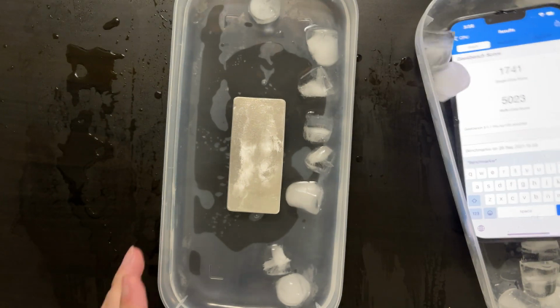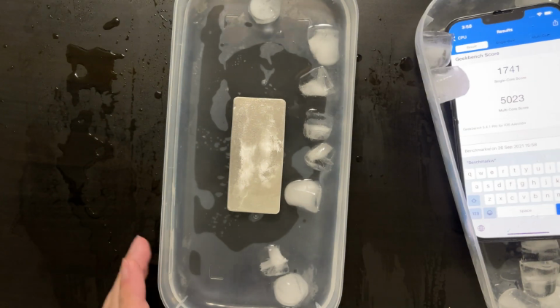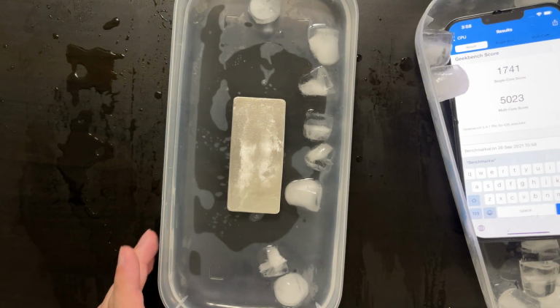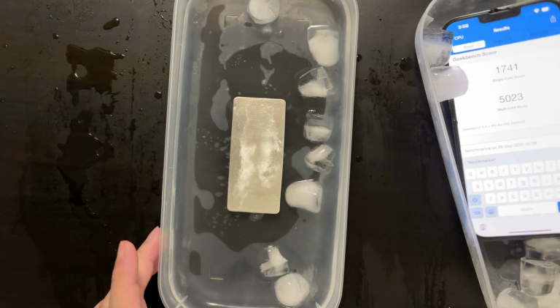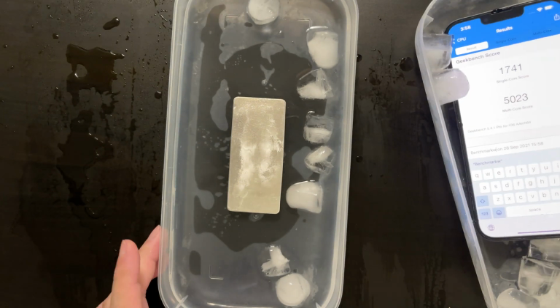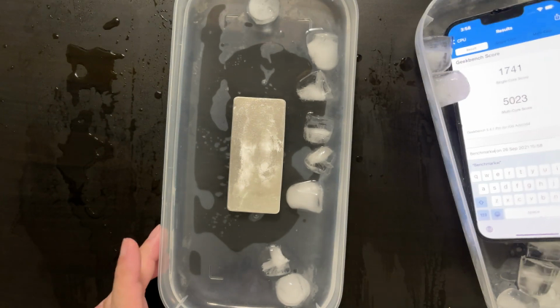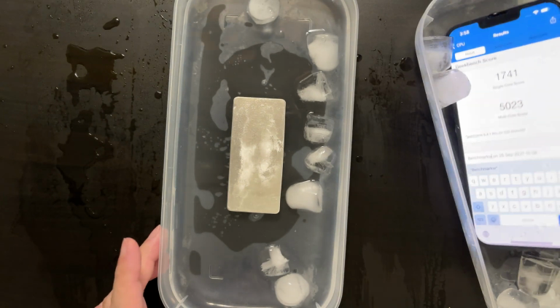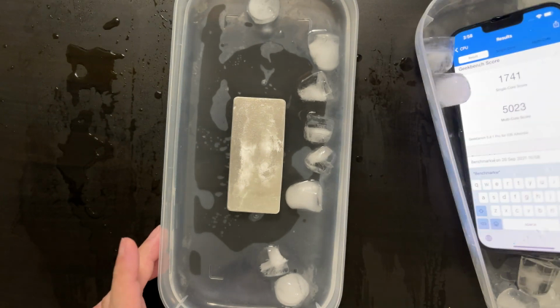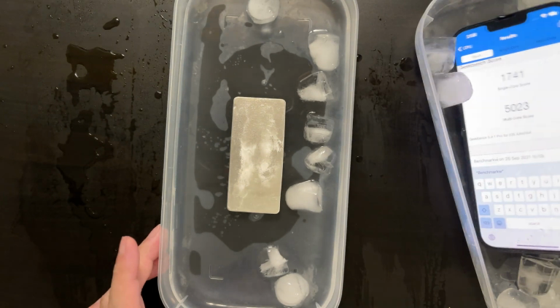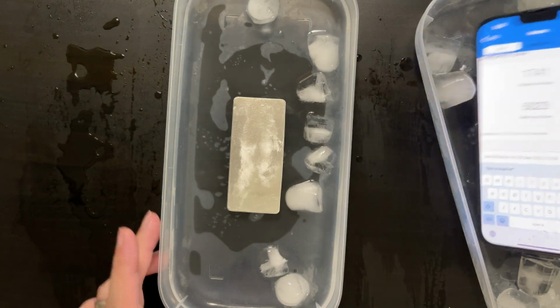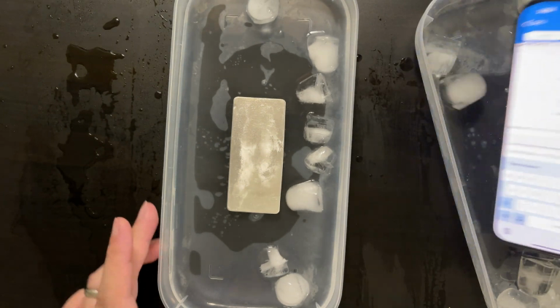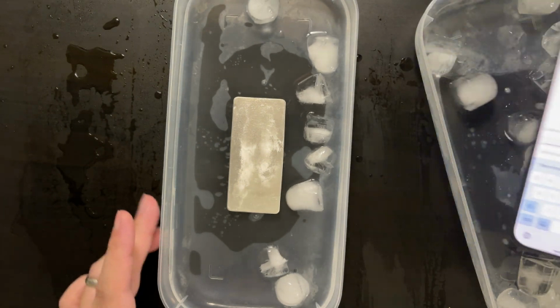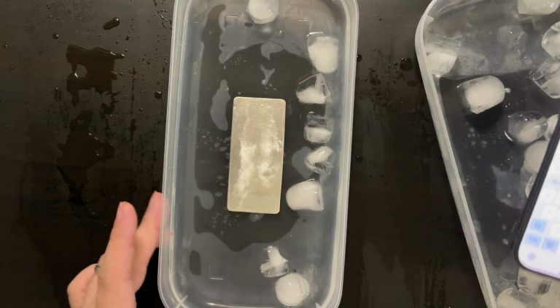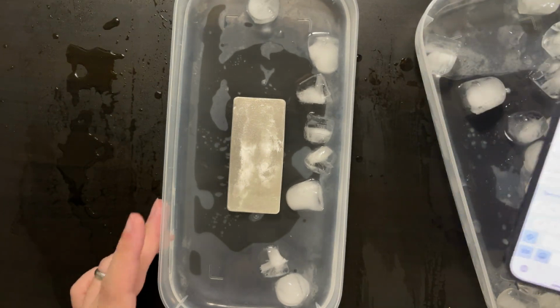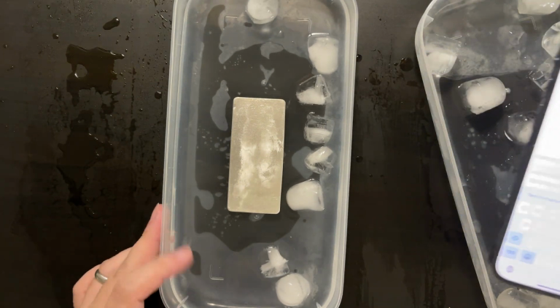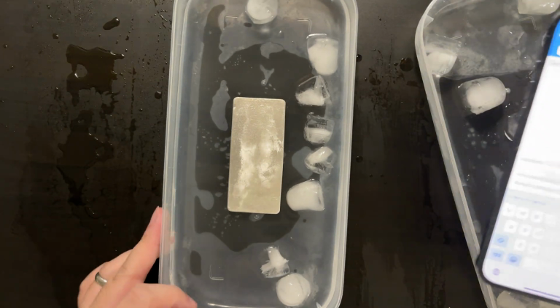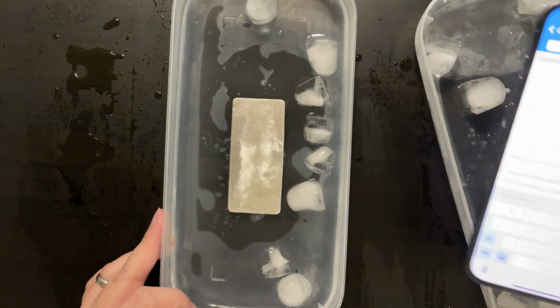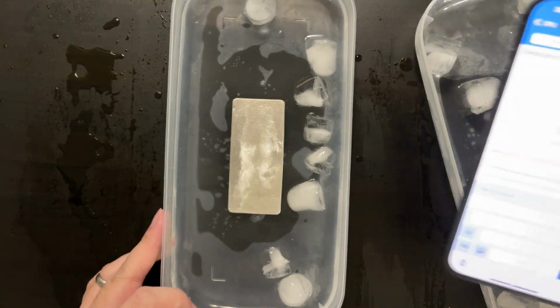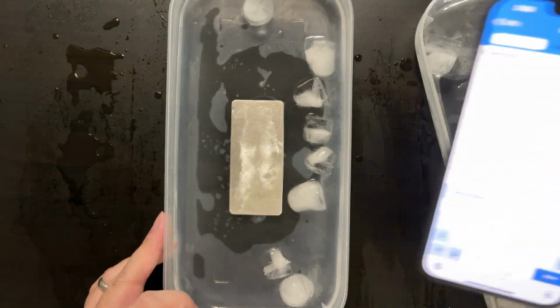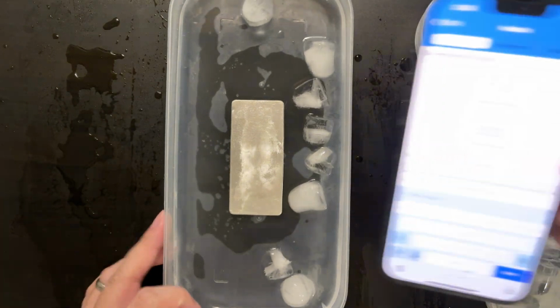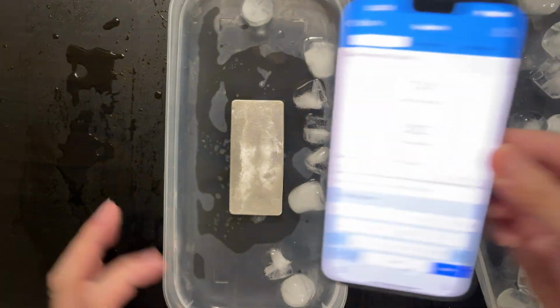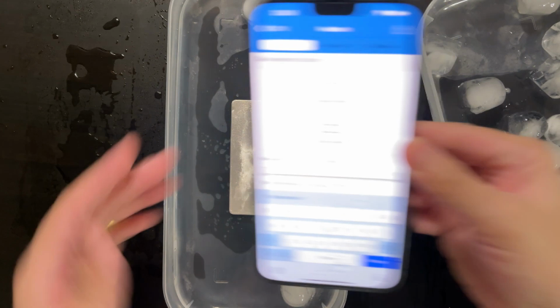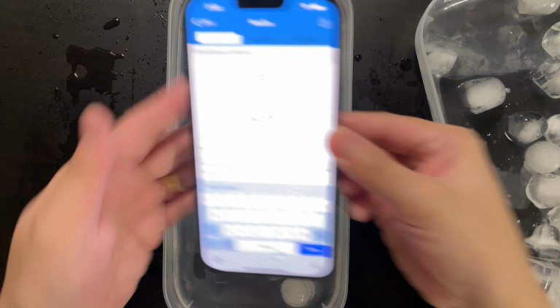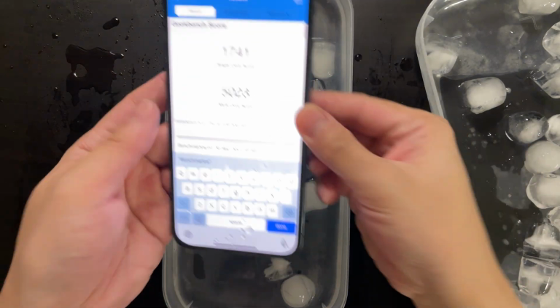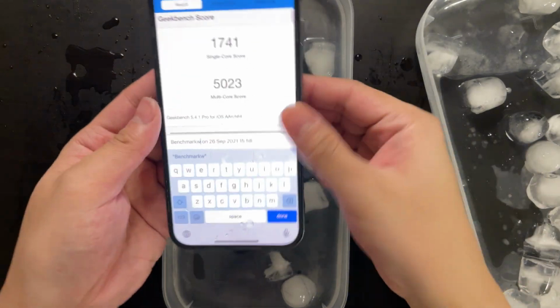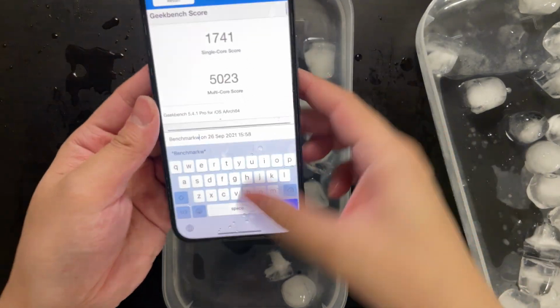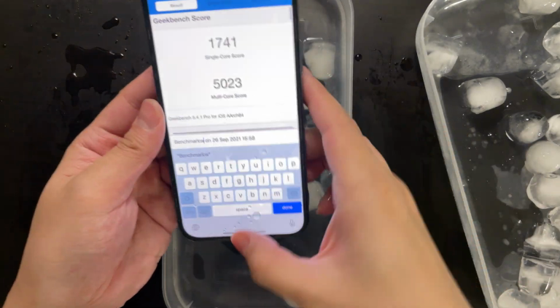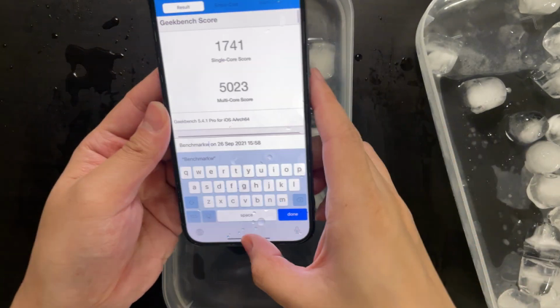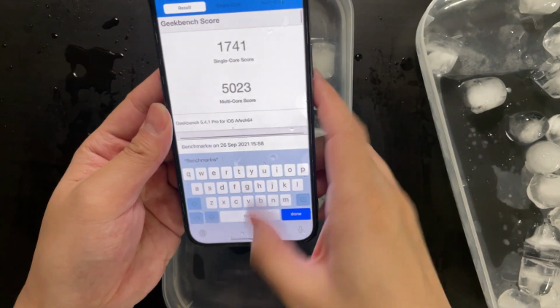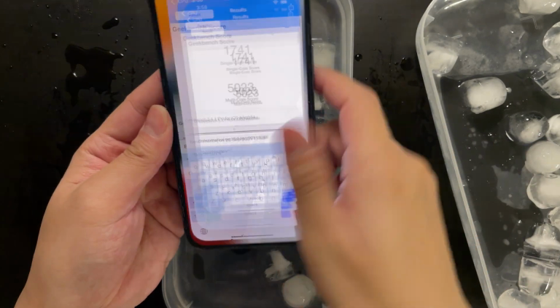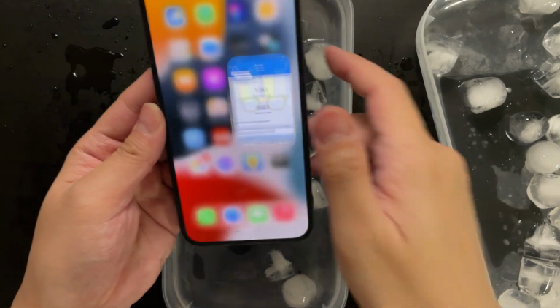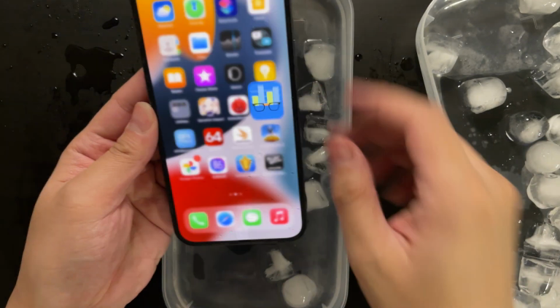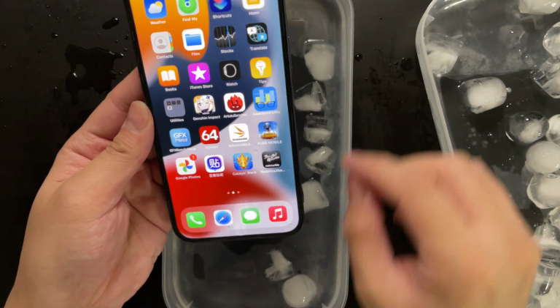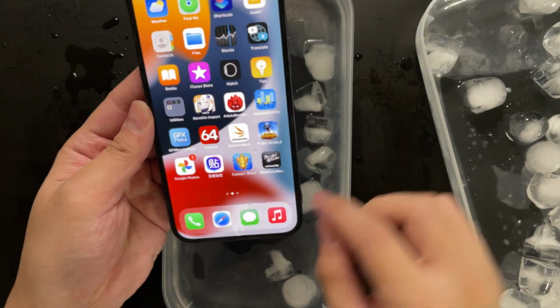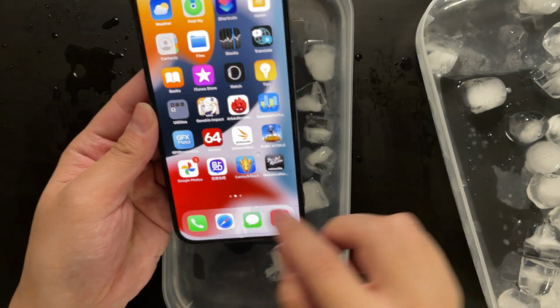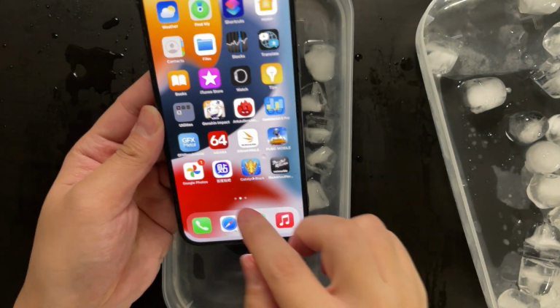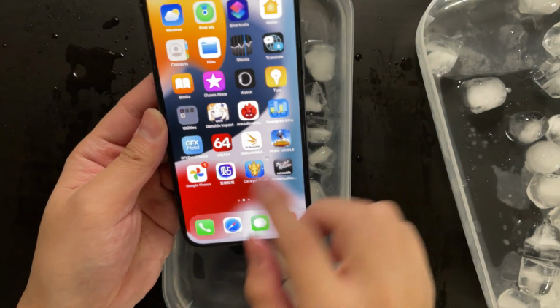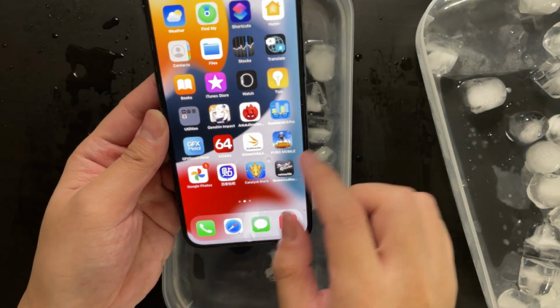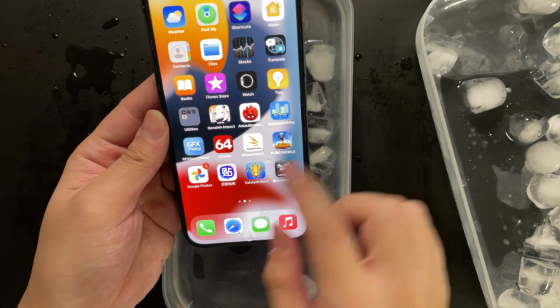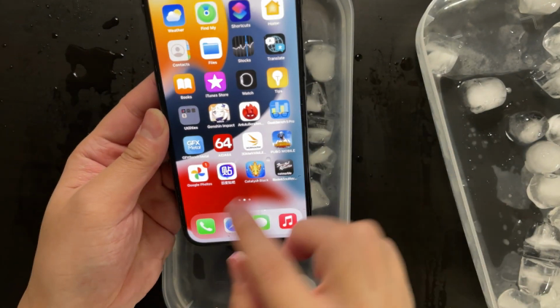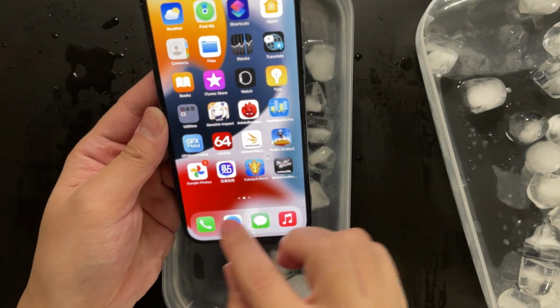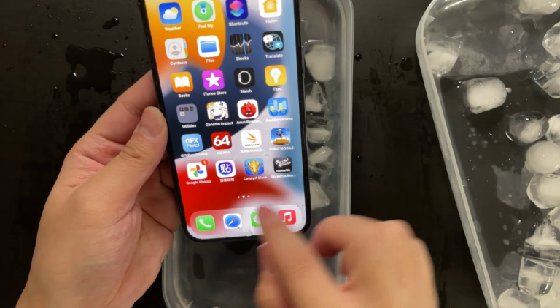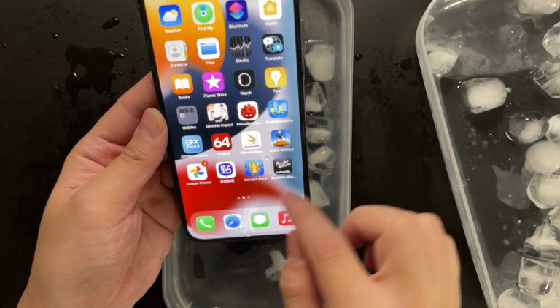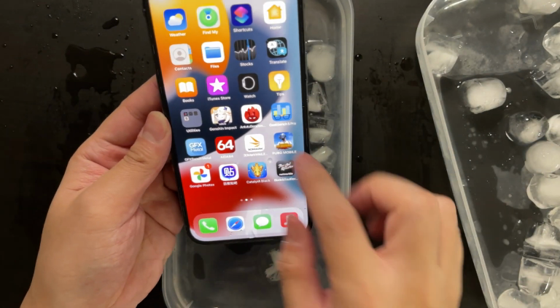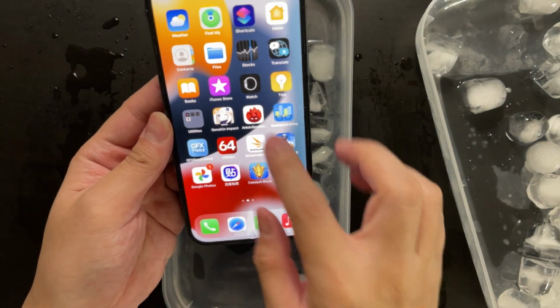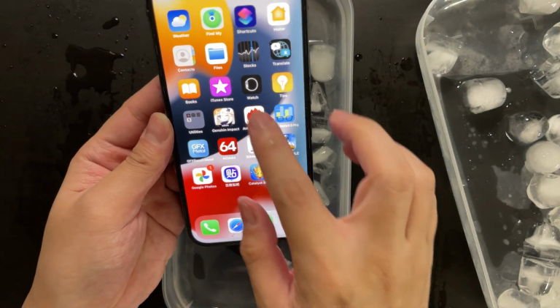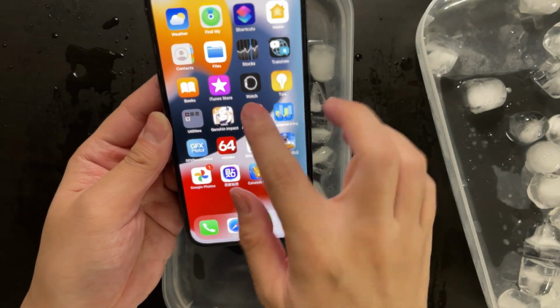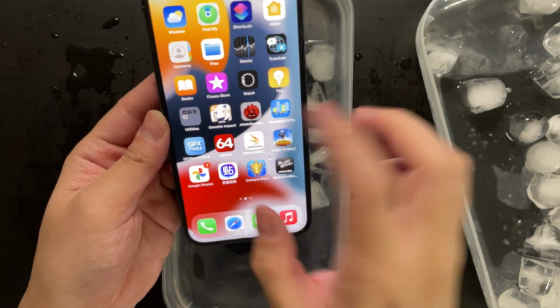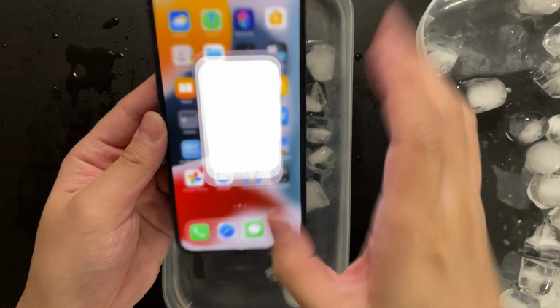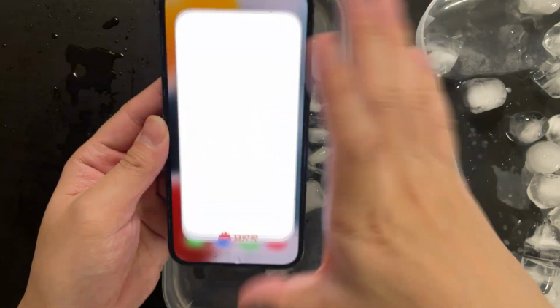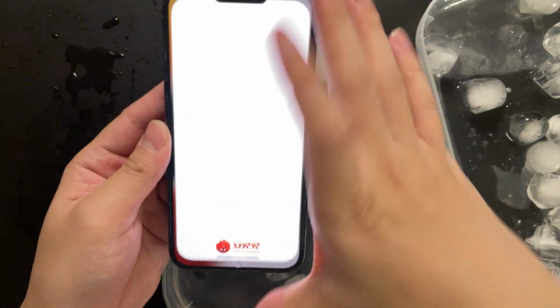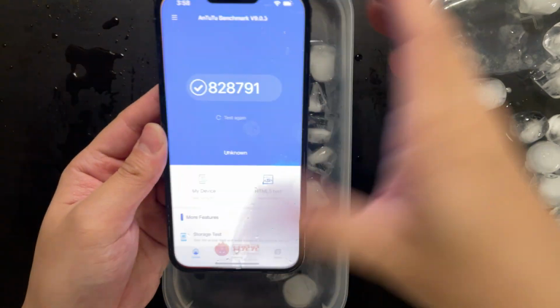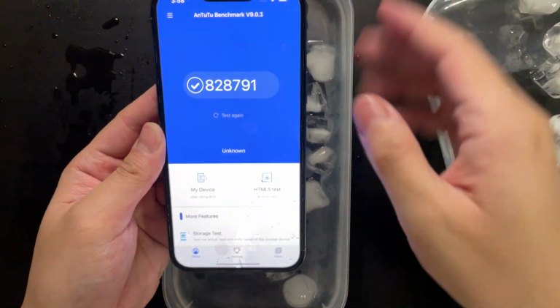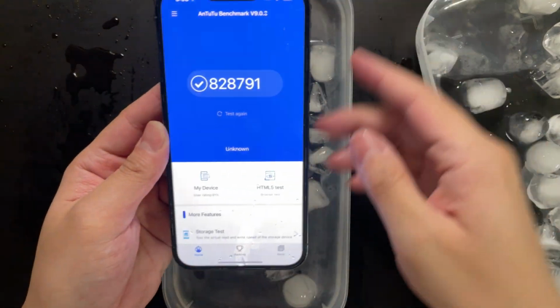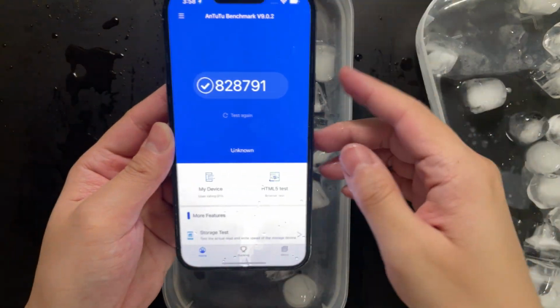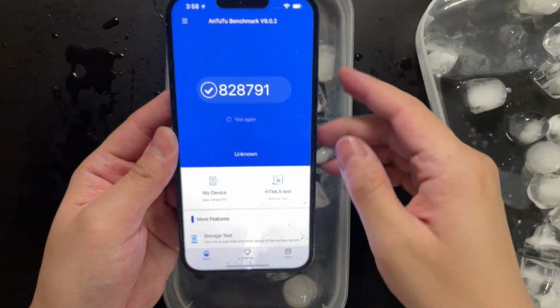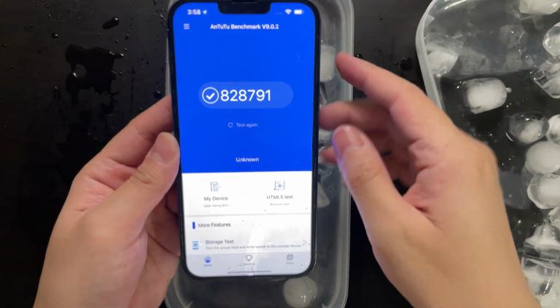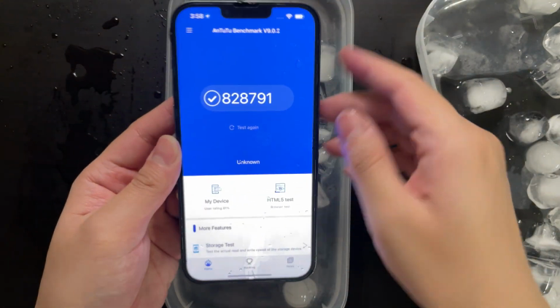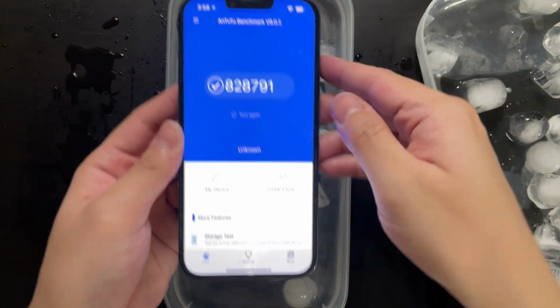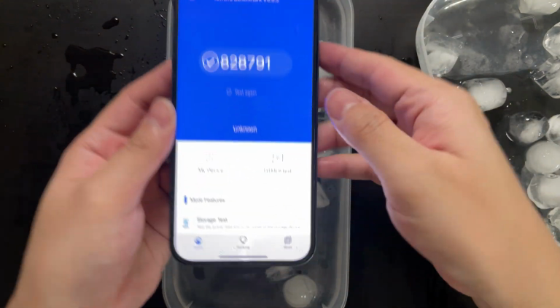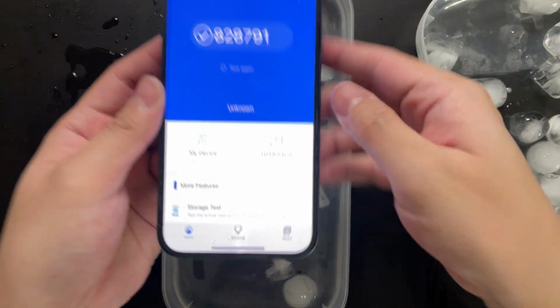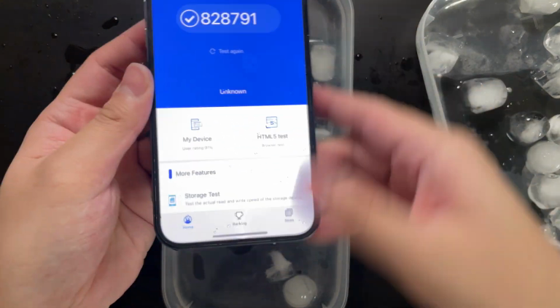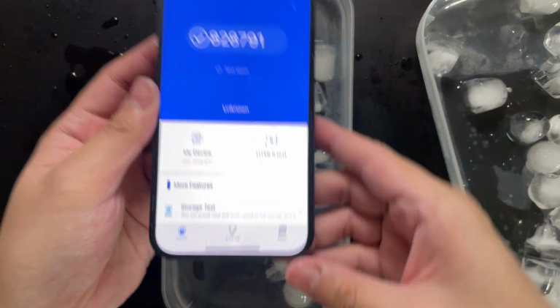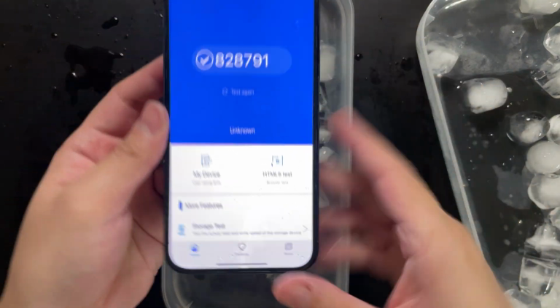Let me just switch to a larger container real quick. Next we are going to test Antutu benchmark.